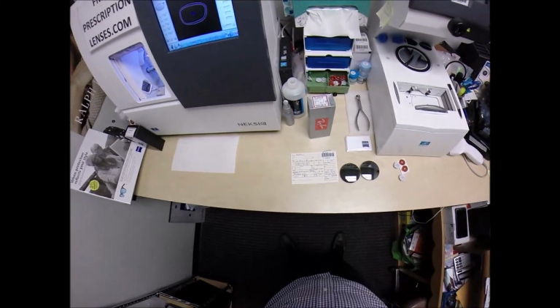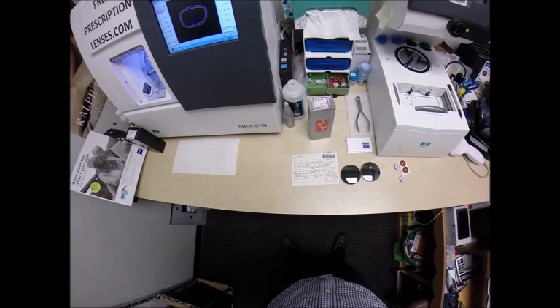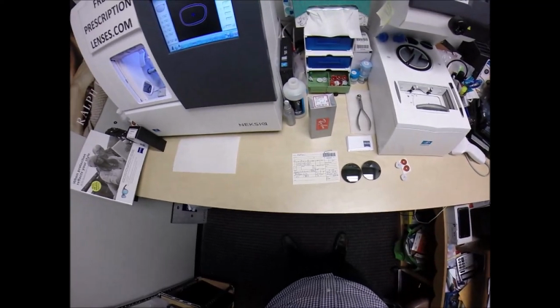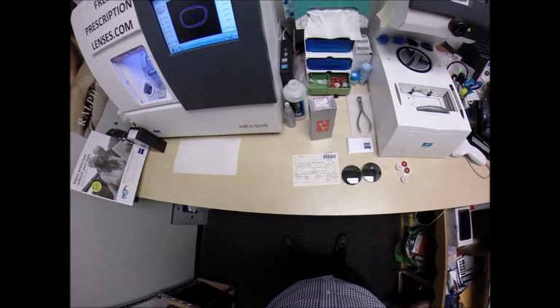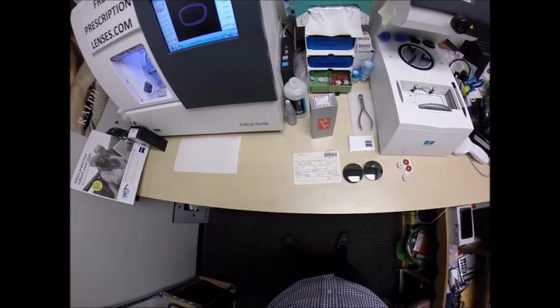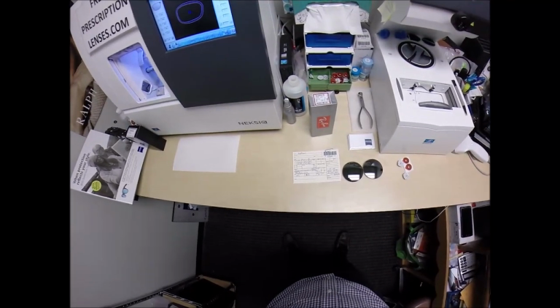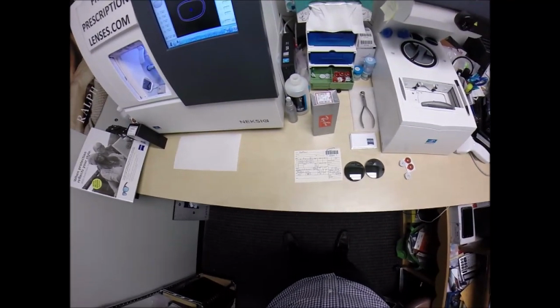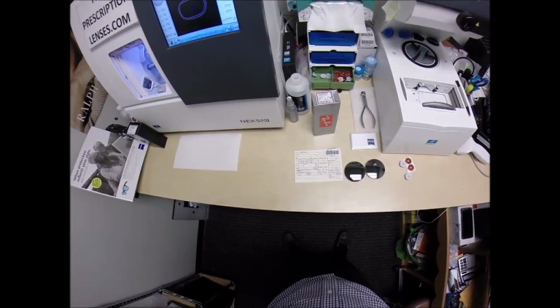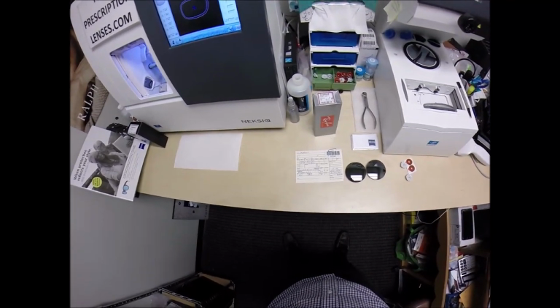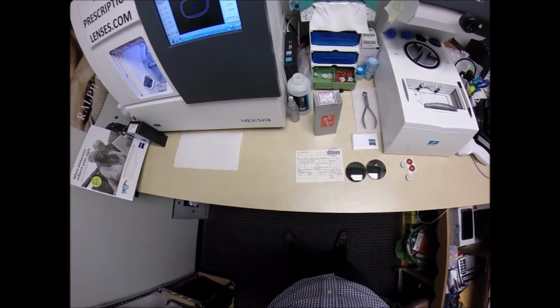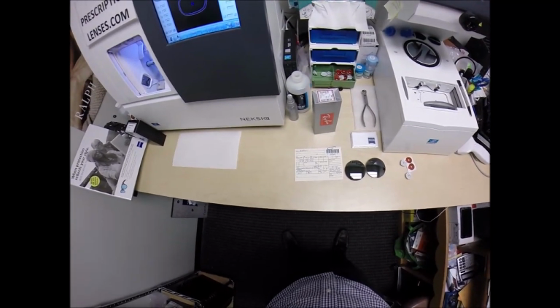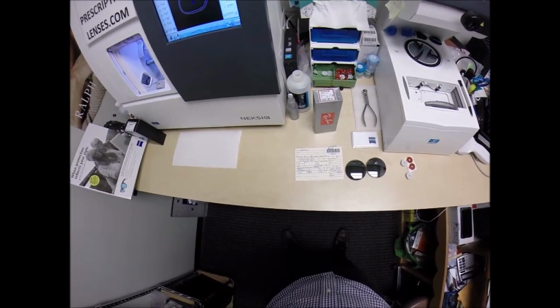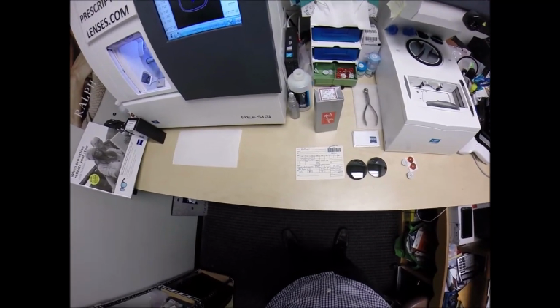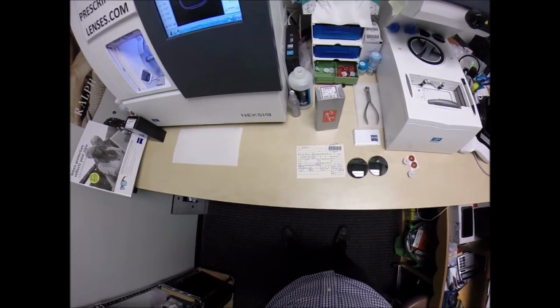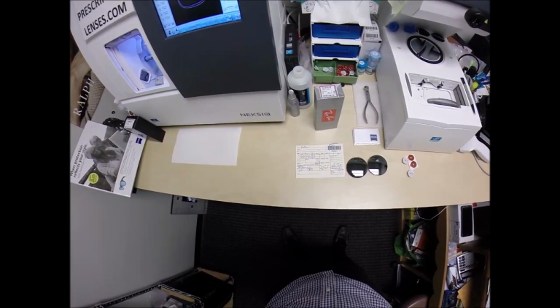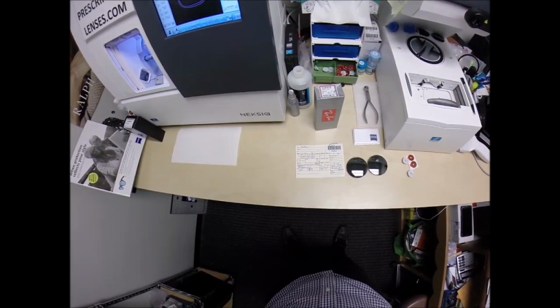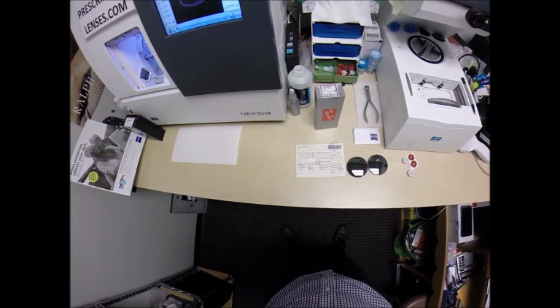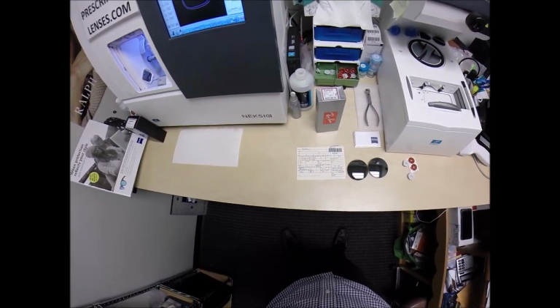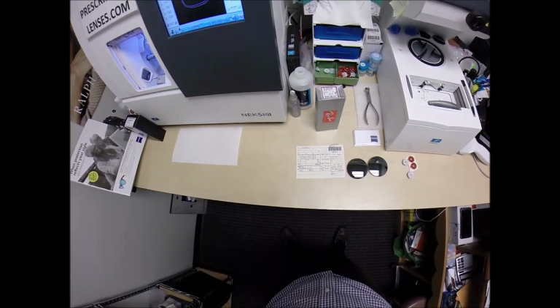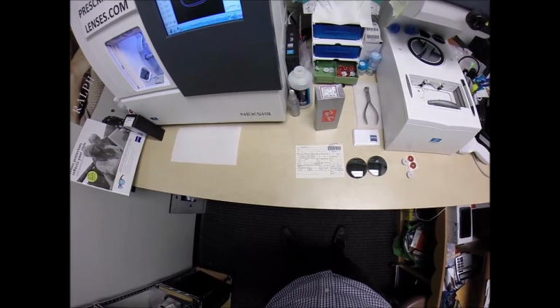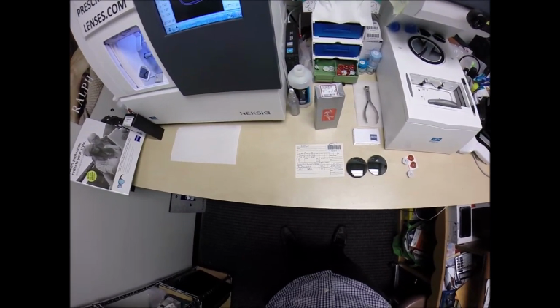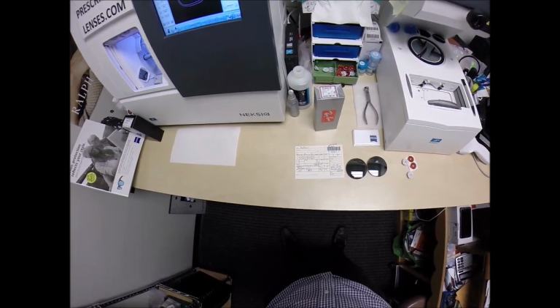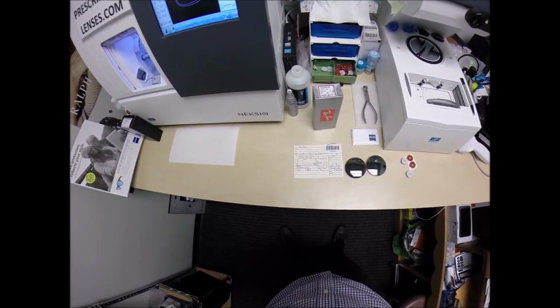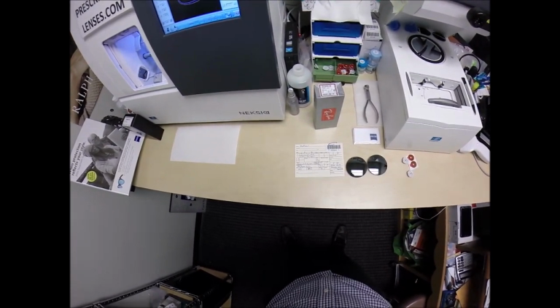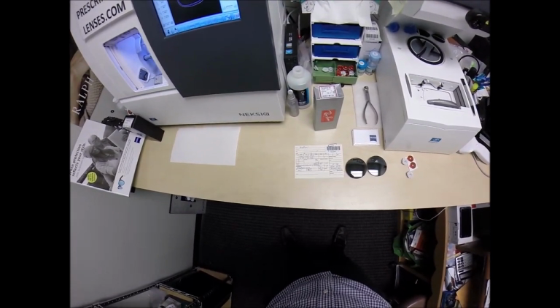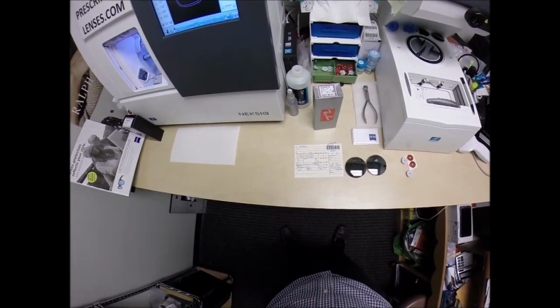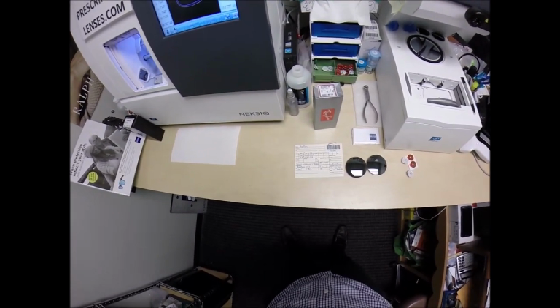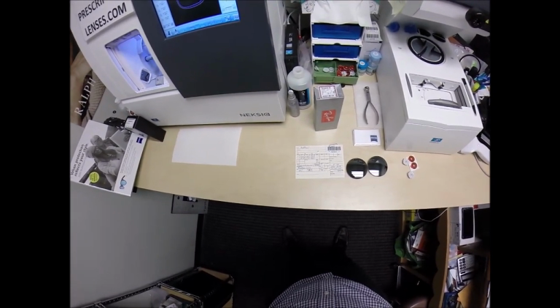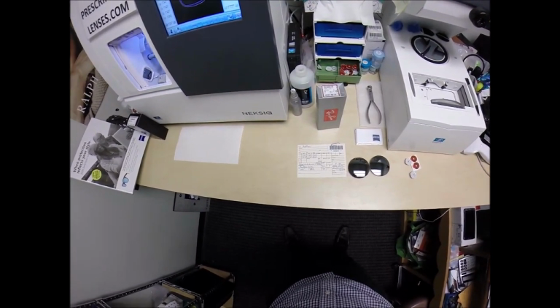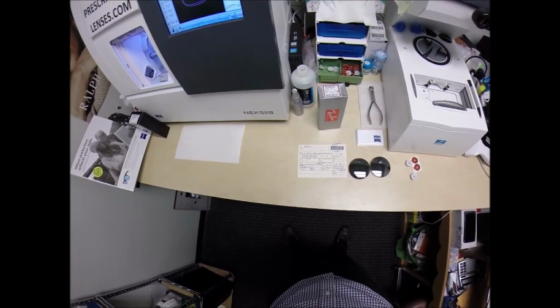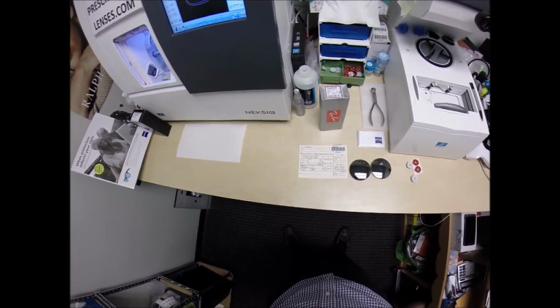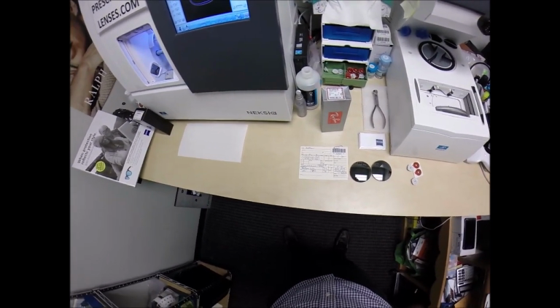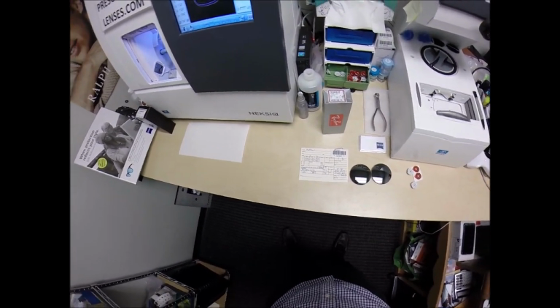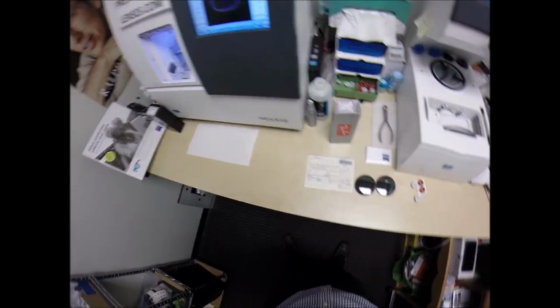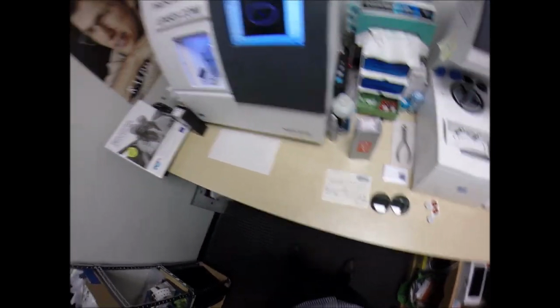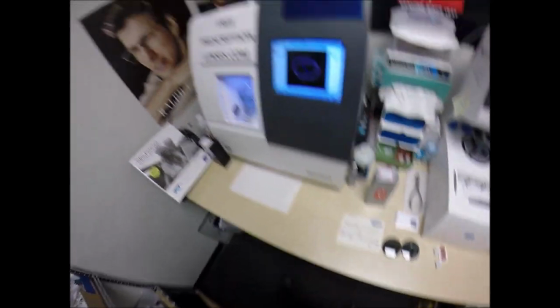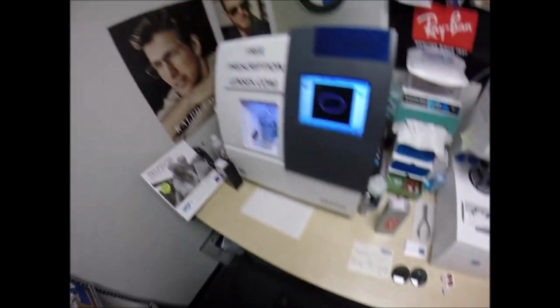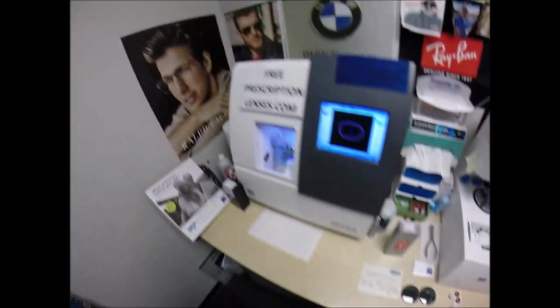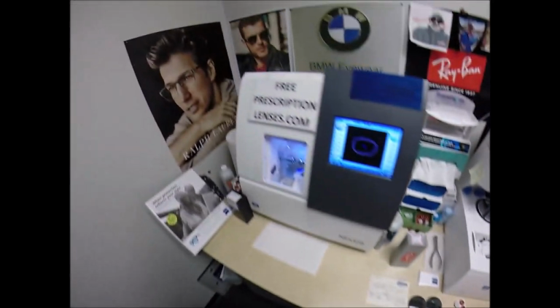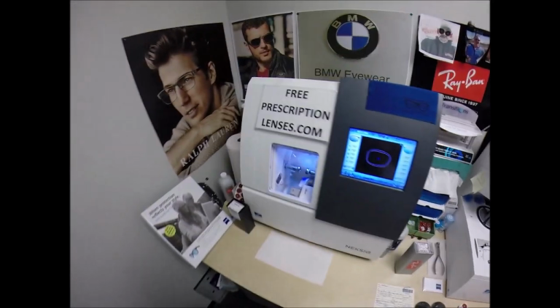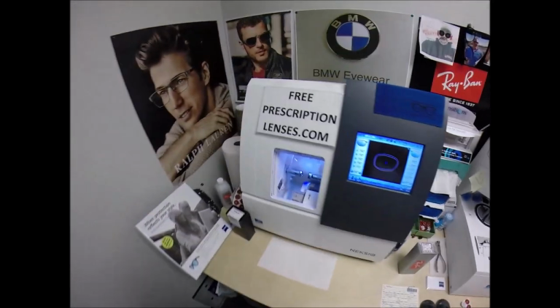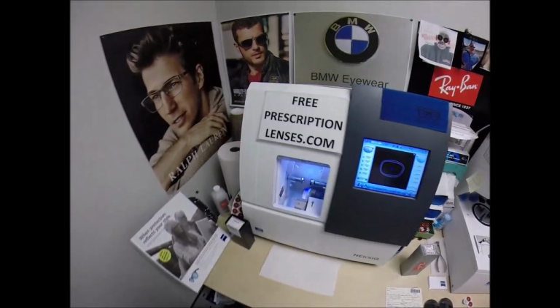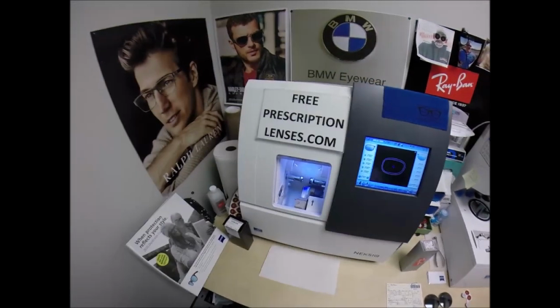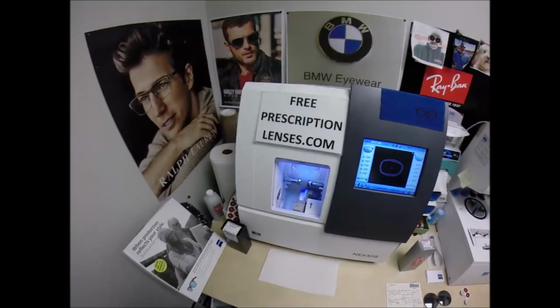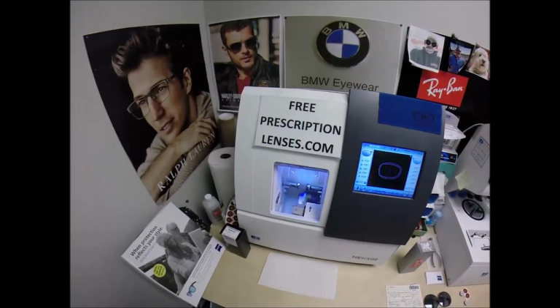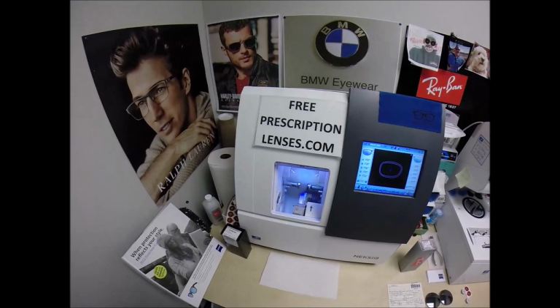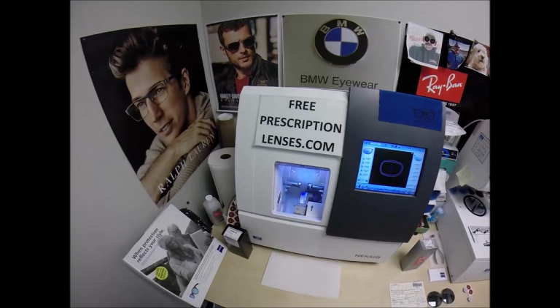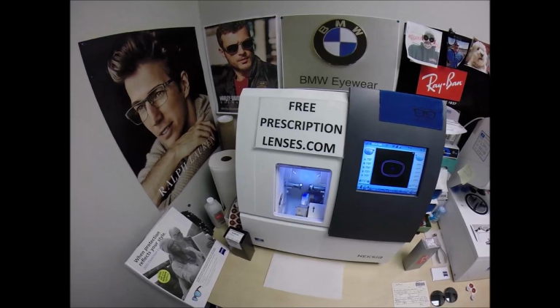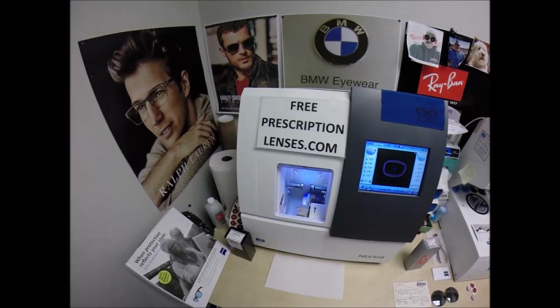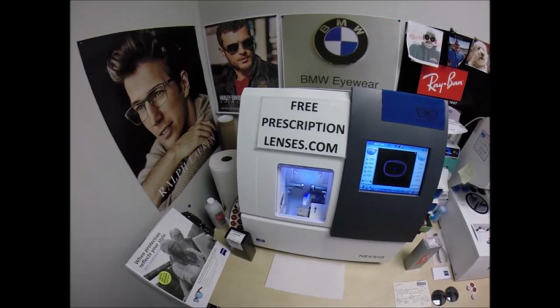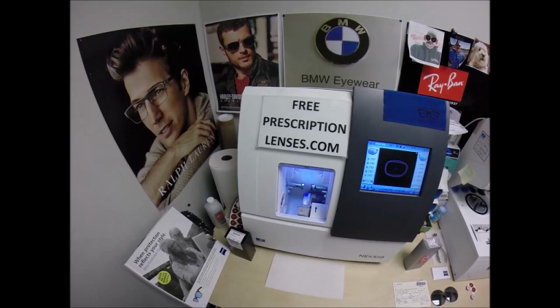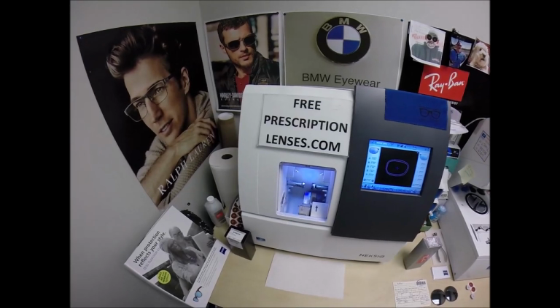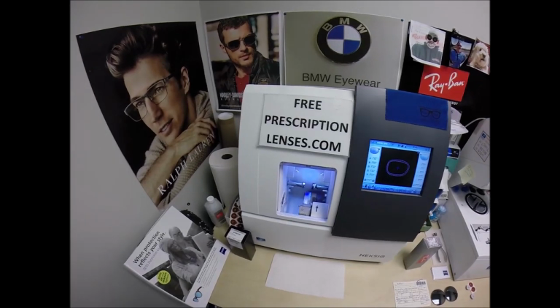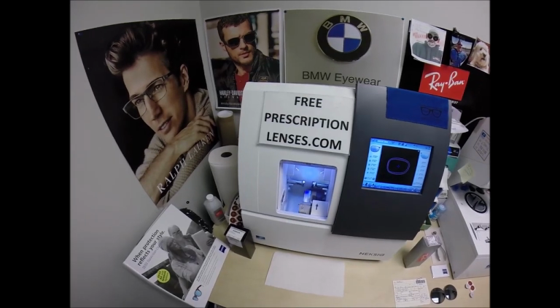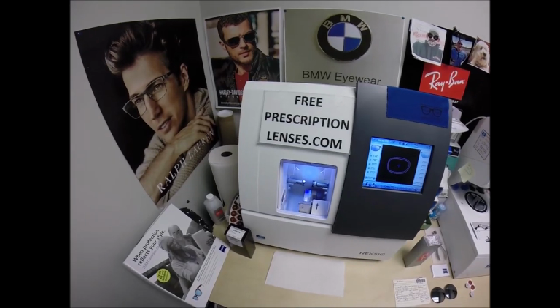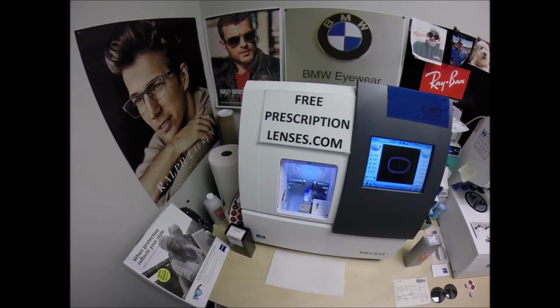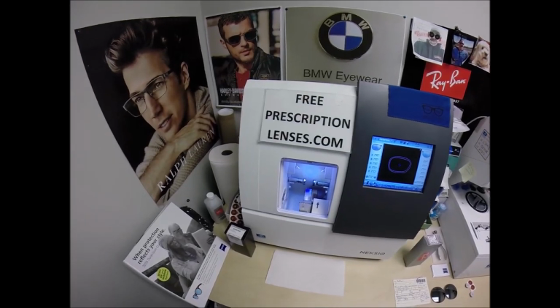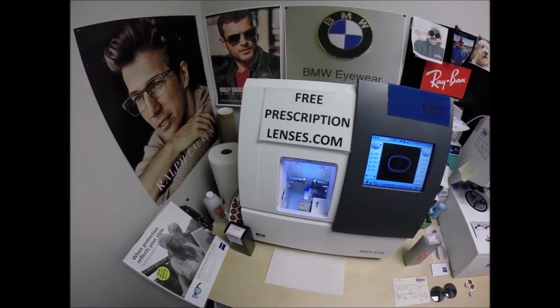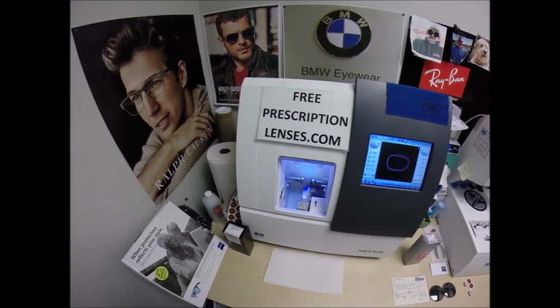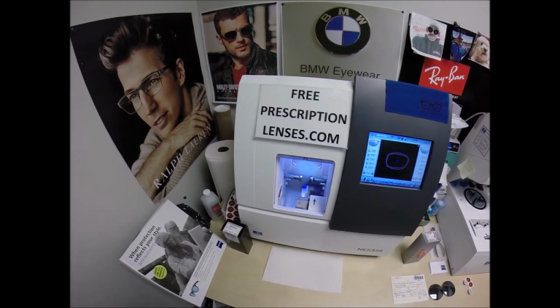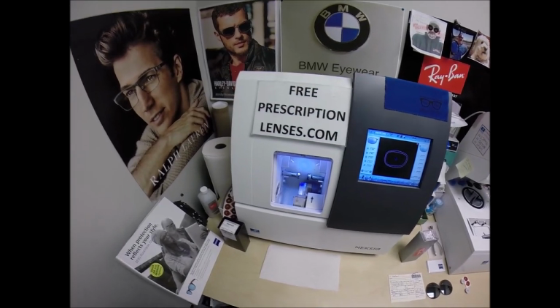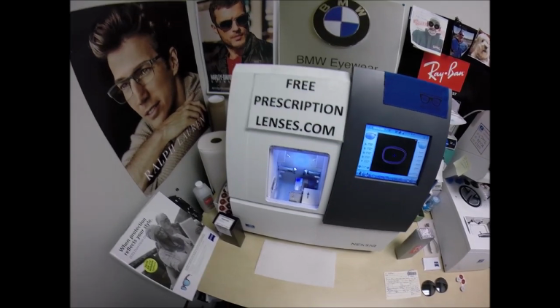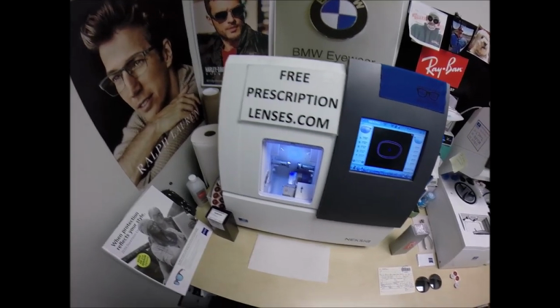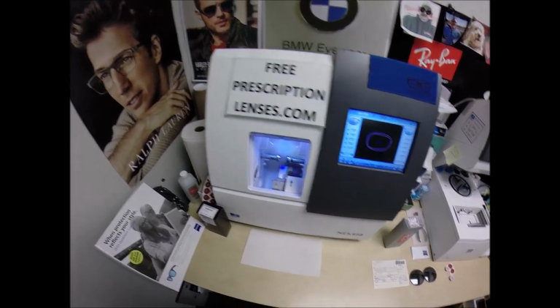Matthew, who is a member of the U.S. Air Force stationed in Qatar, see more better here with freeprescriptionlenses.com.